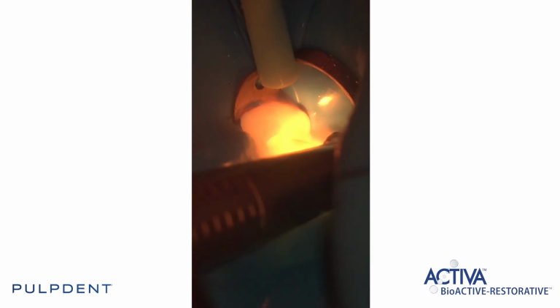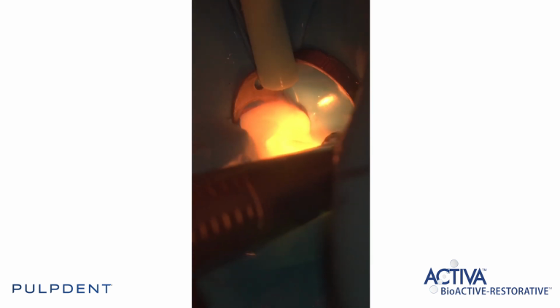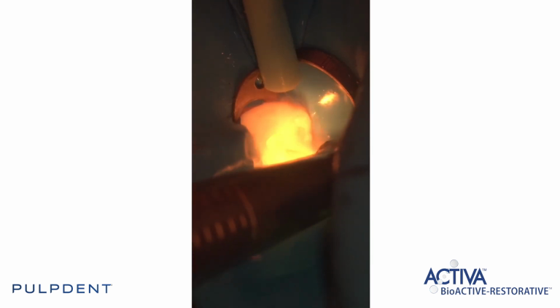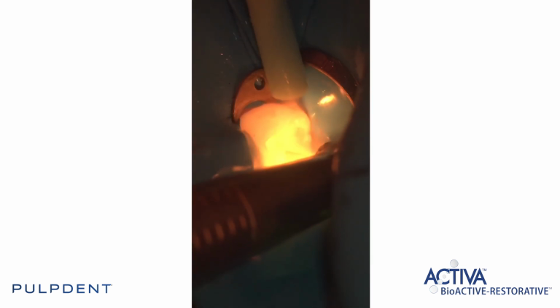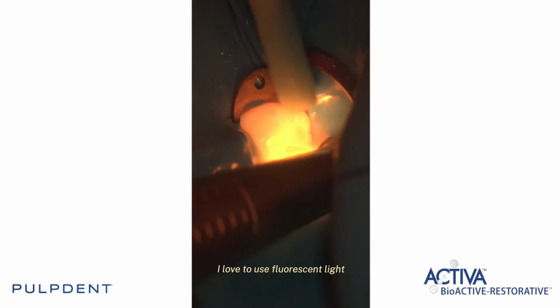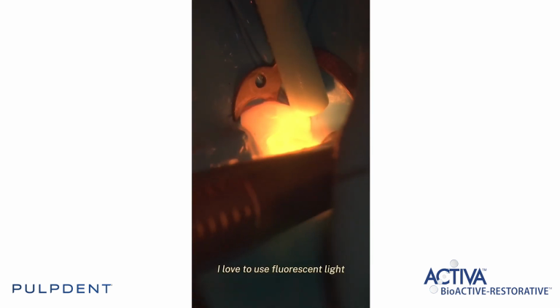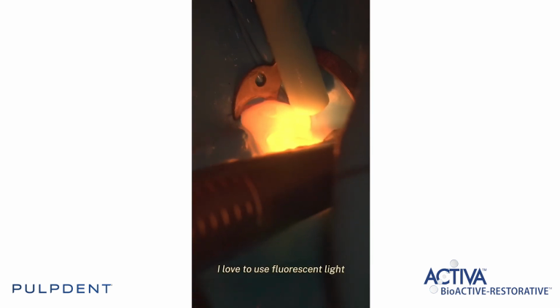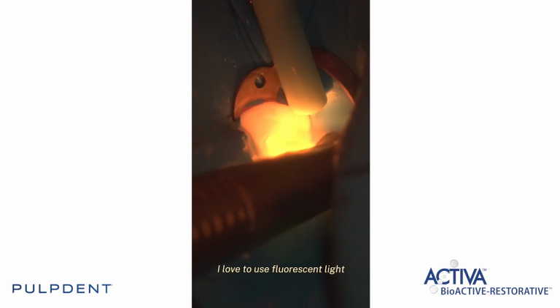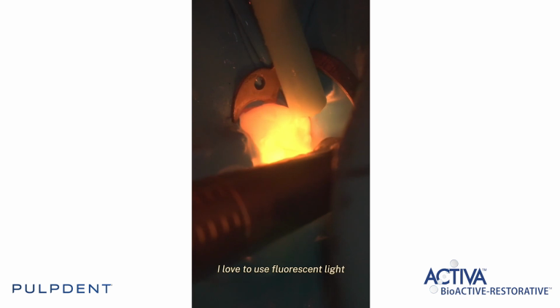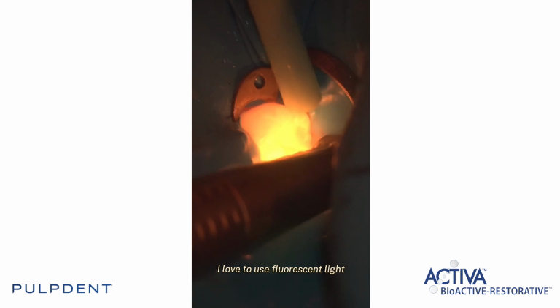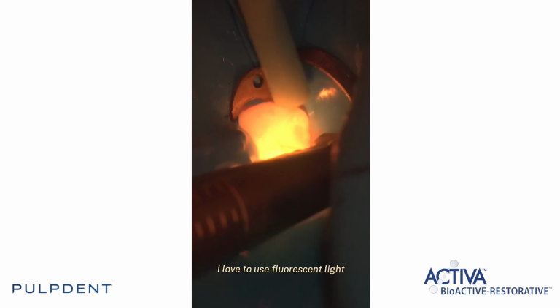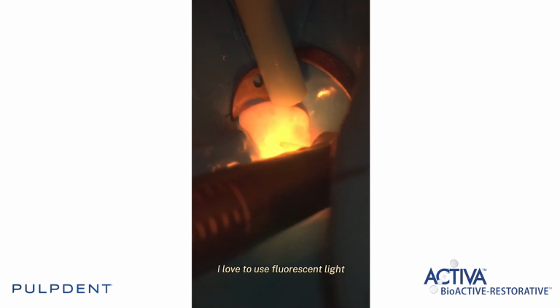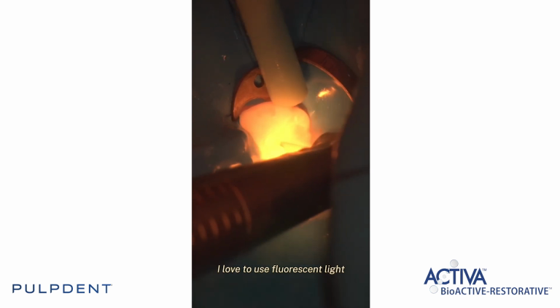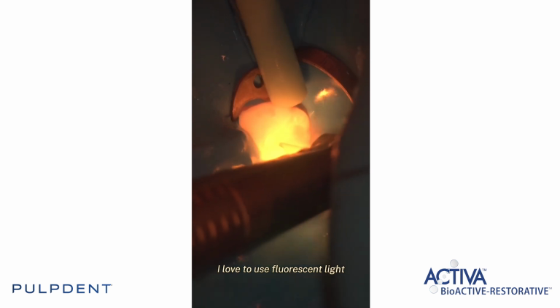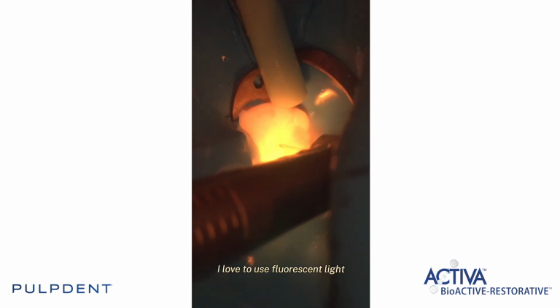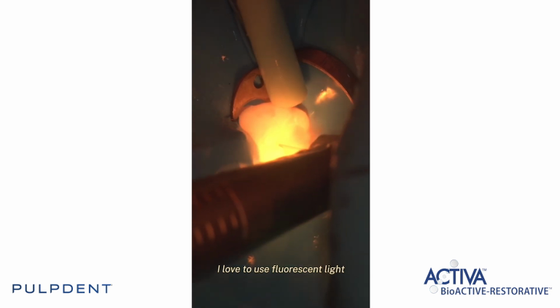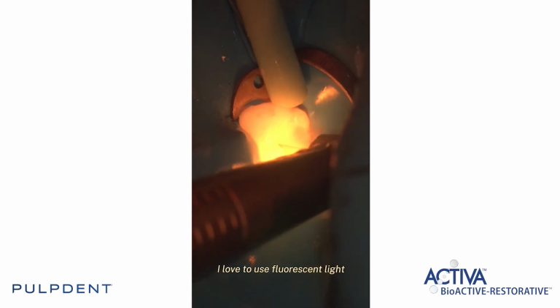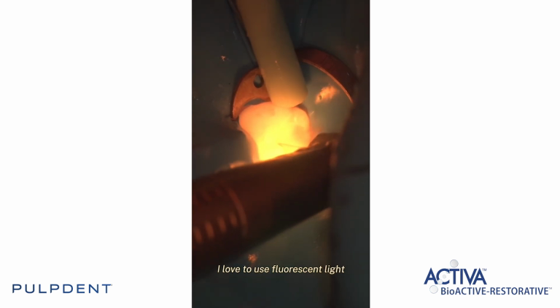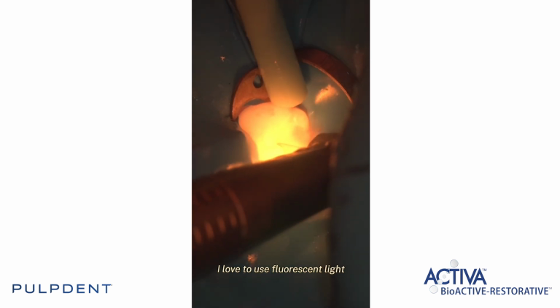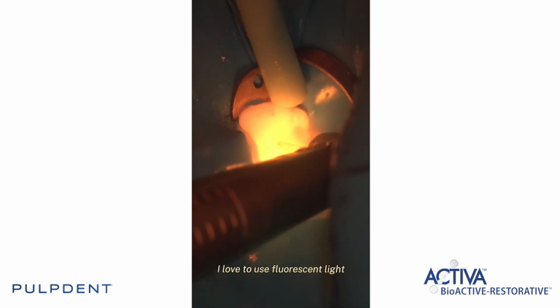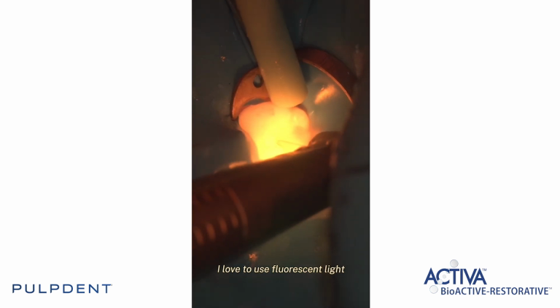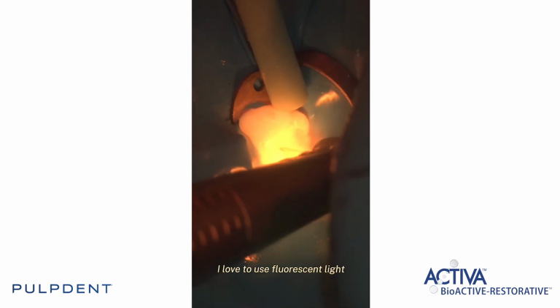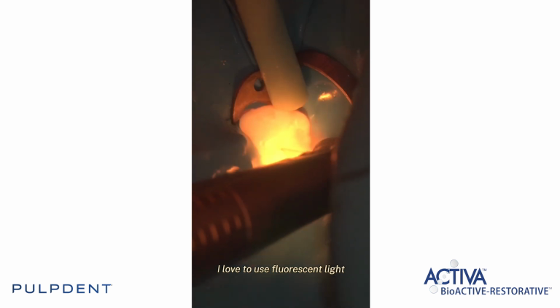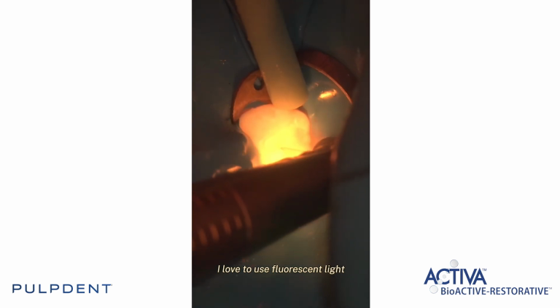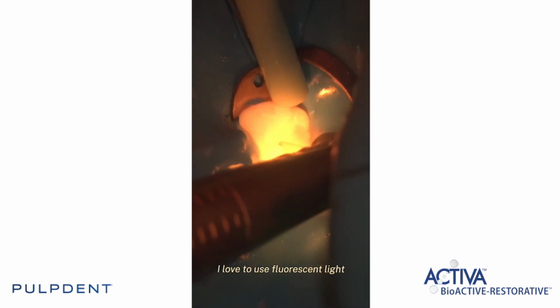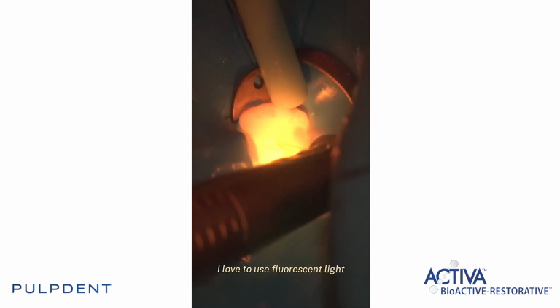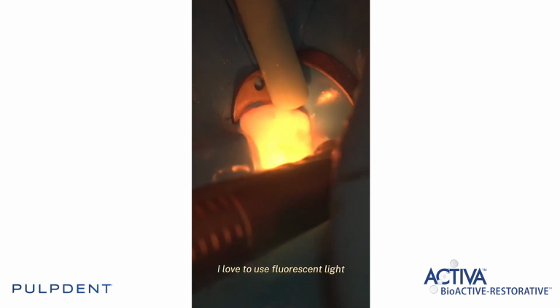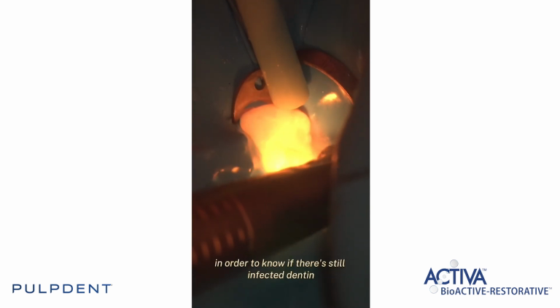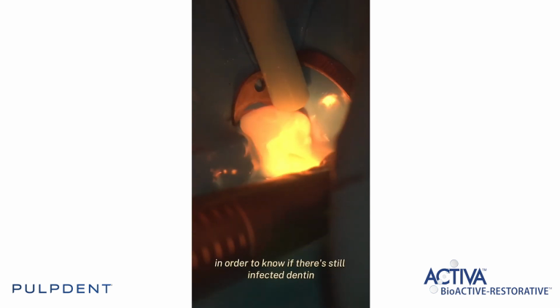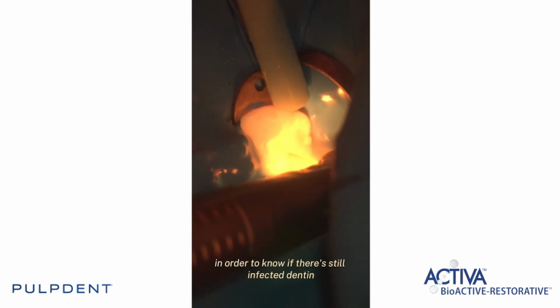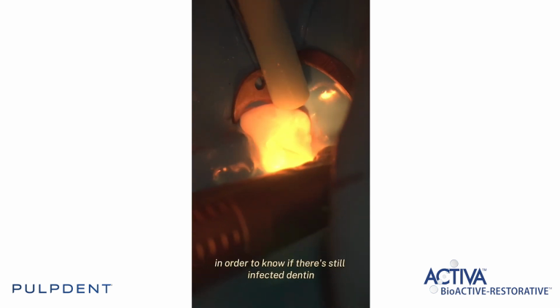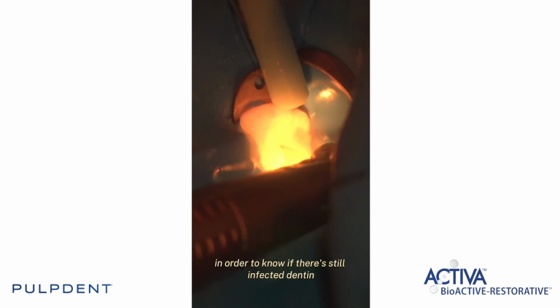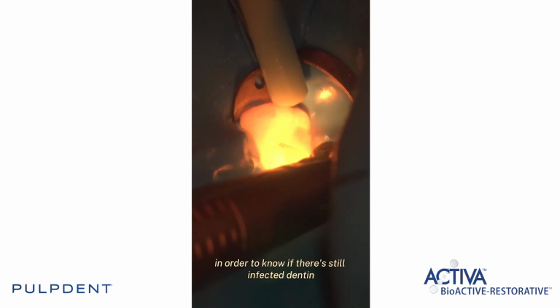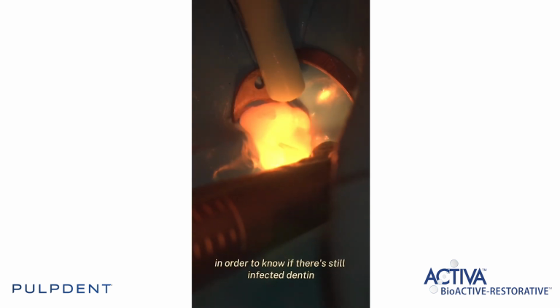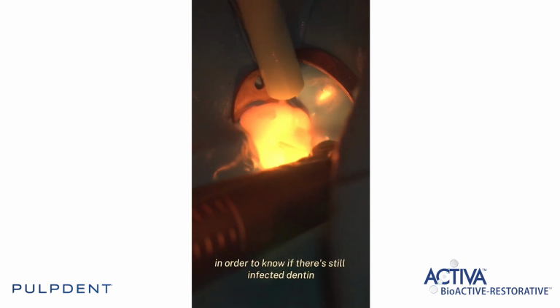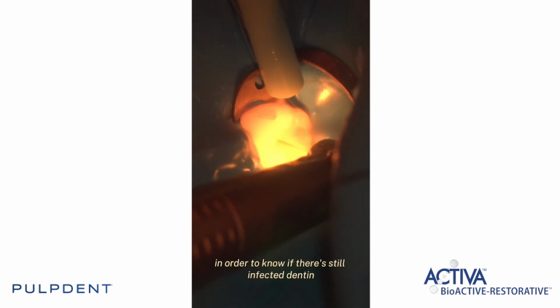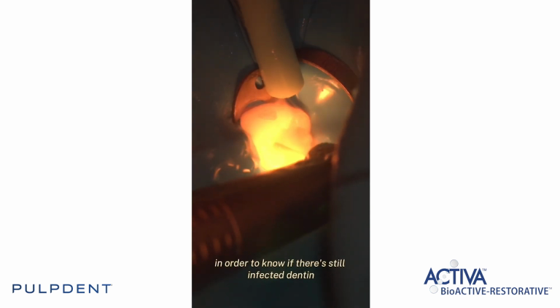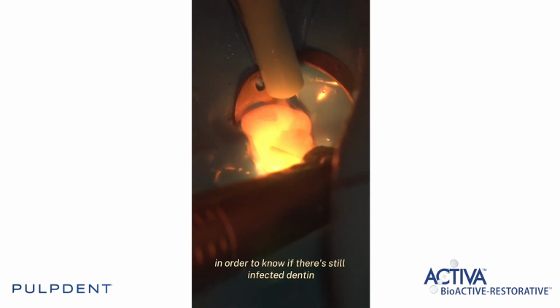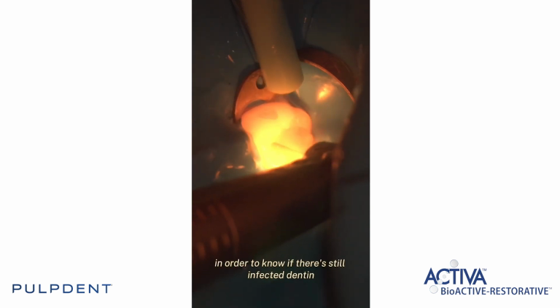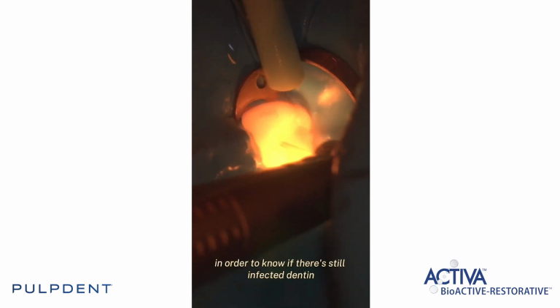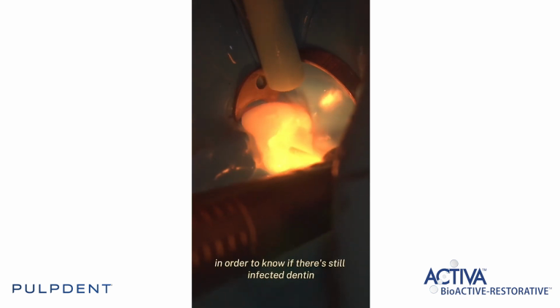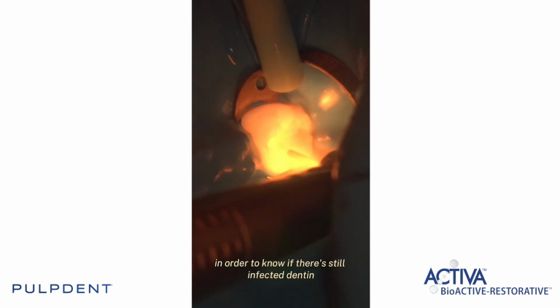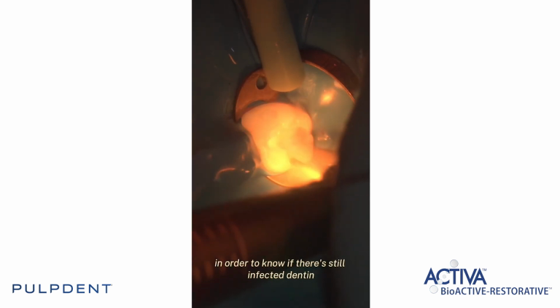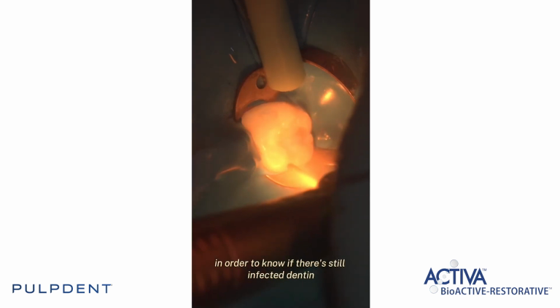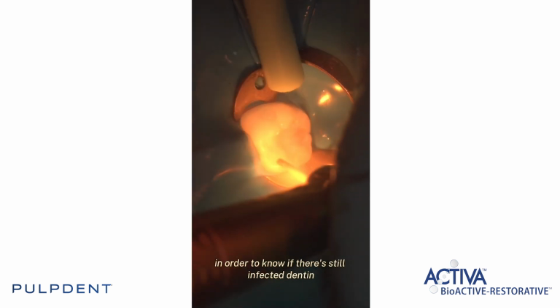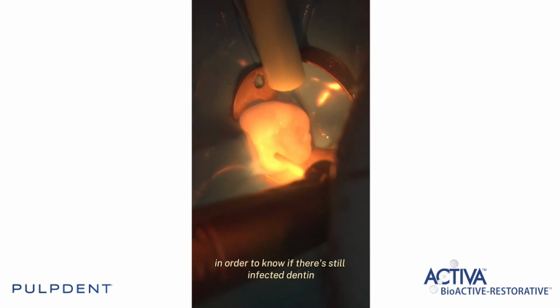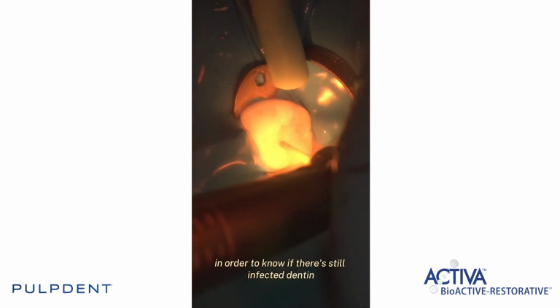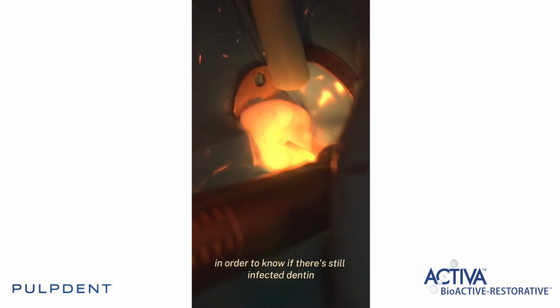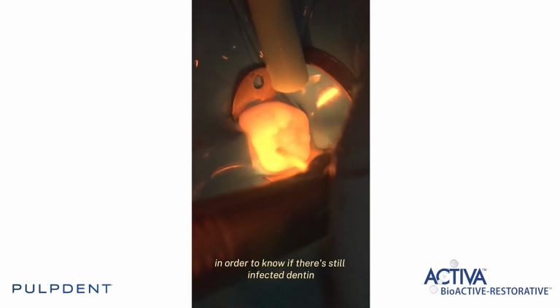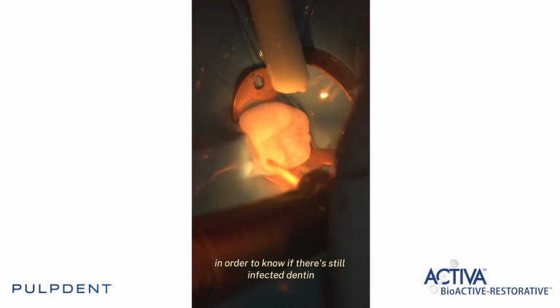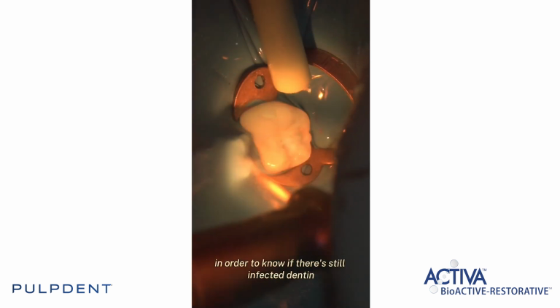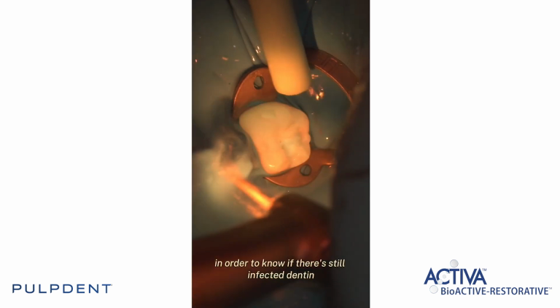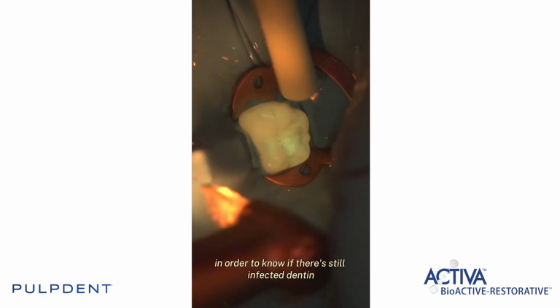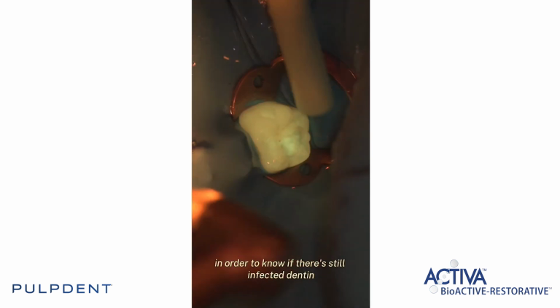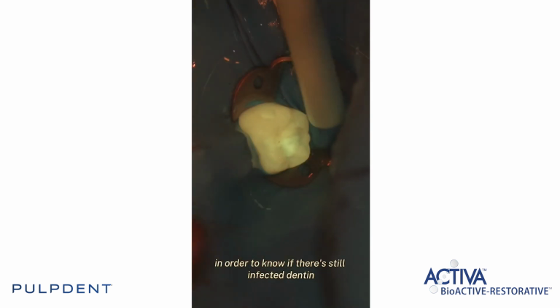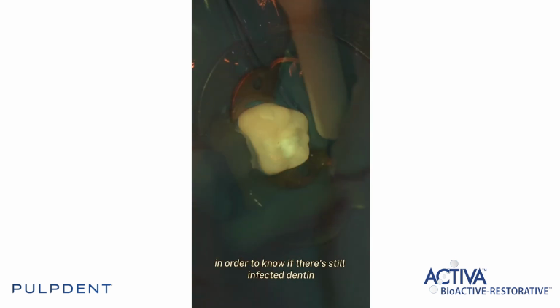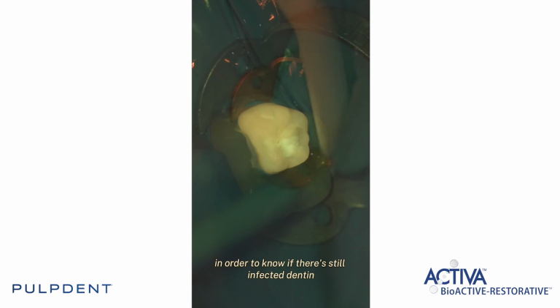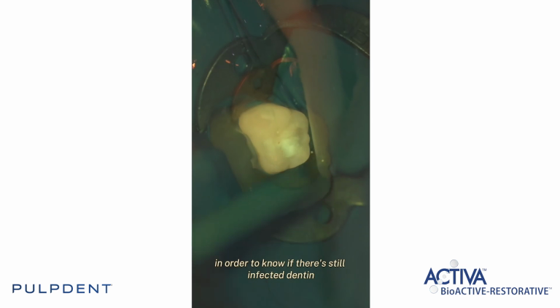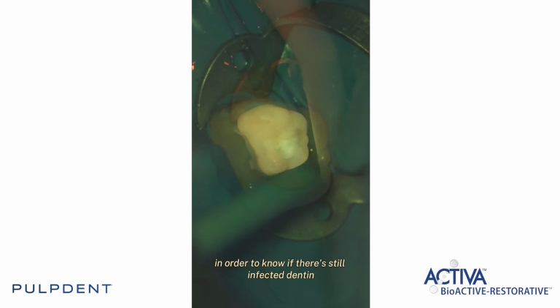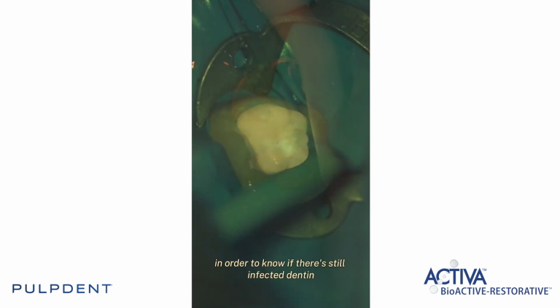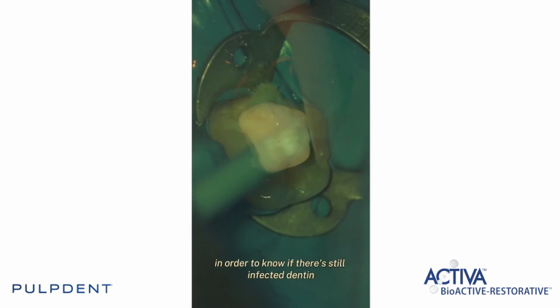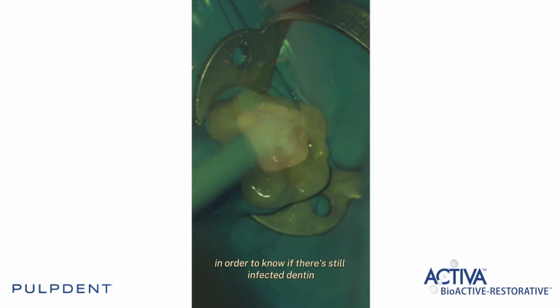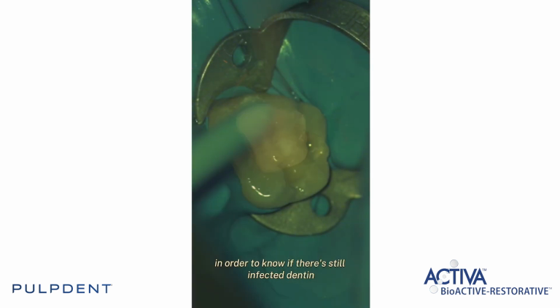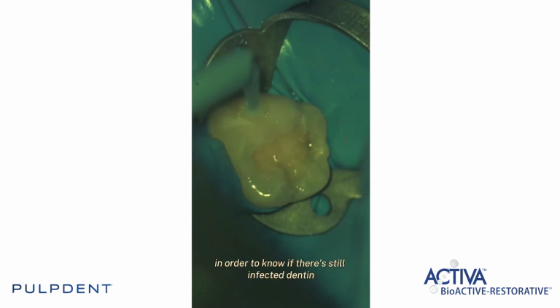I love to use fluorescent light in order to know if there's still infected dentin.